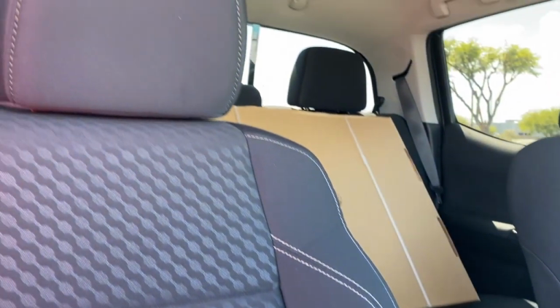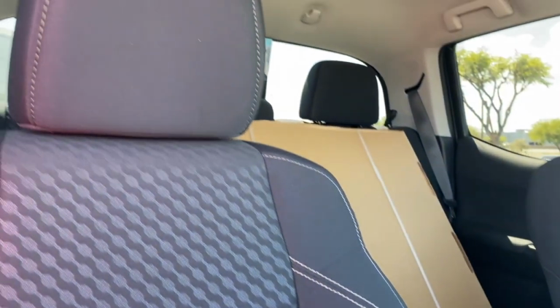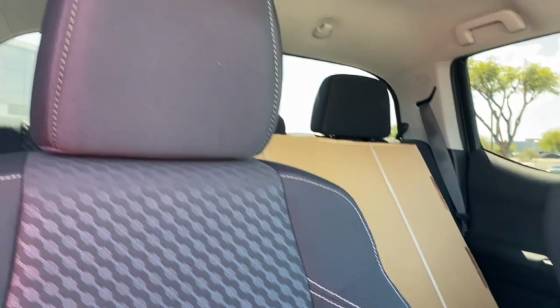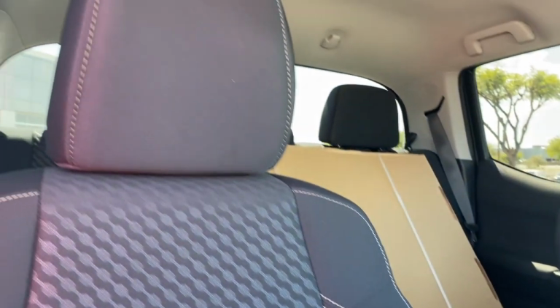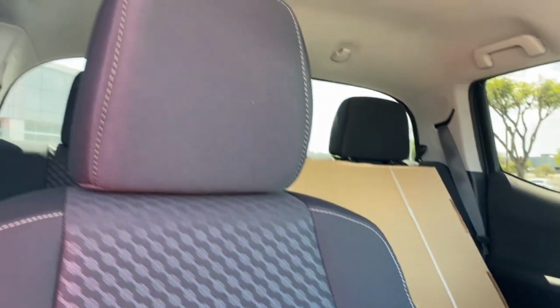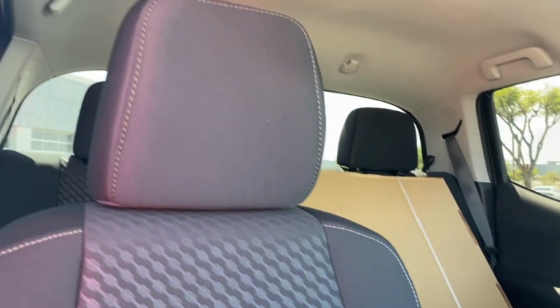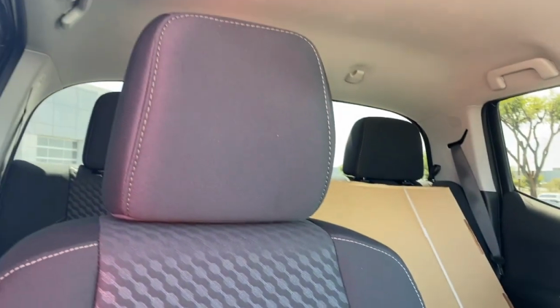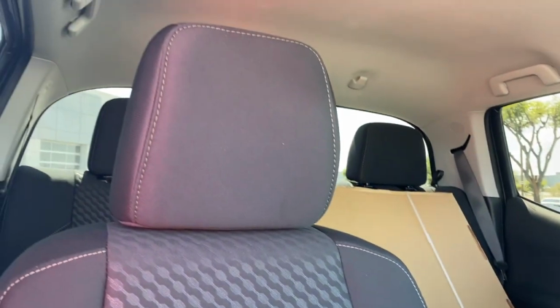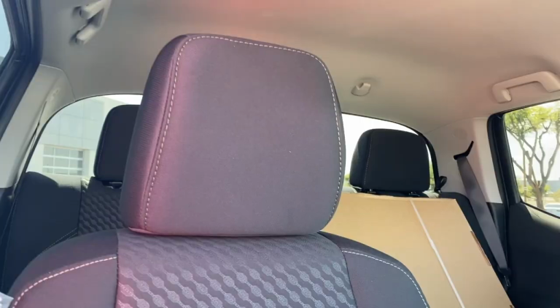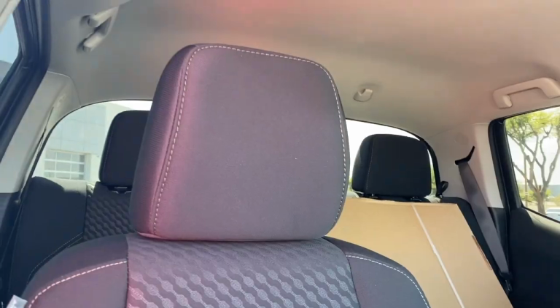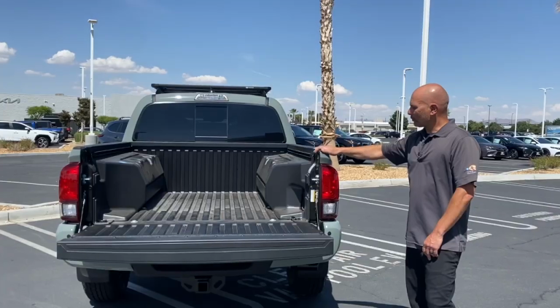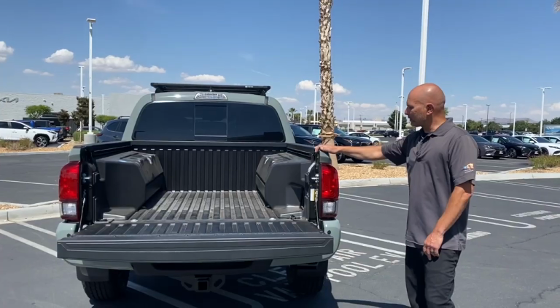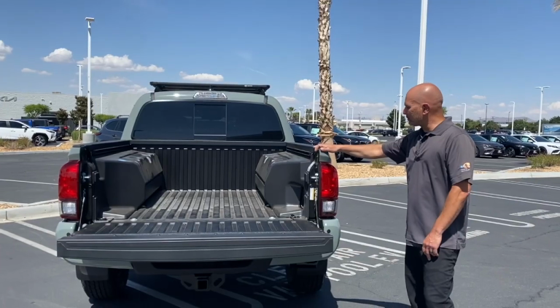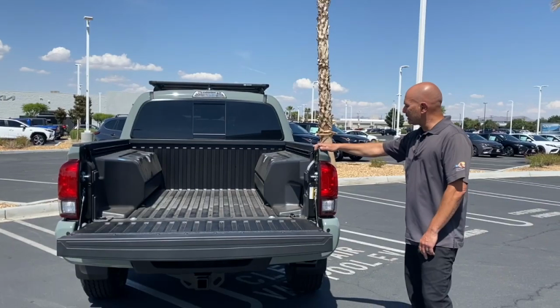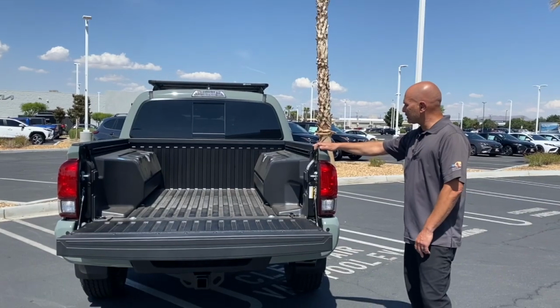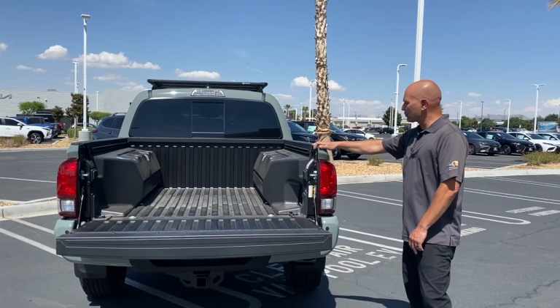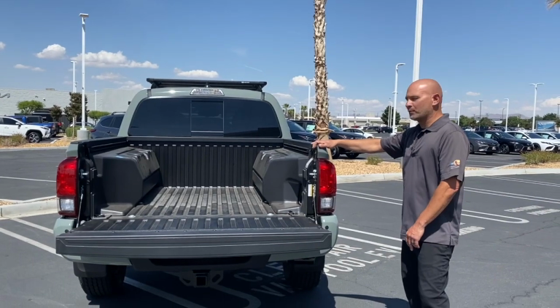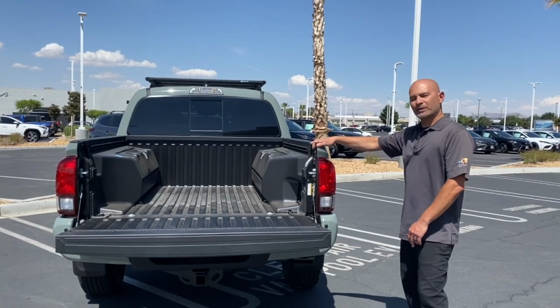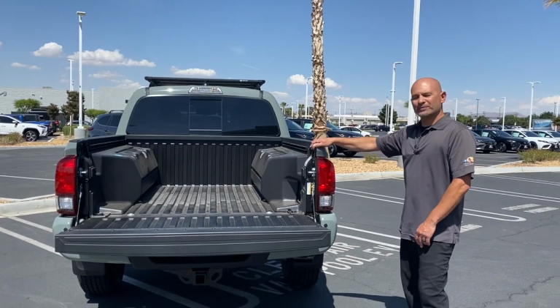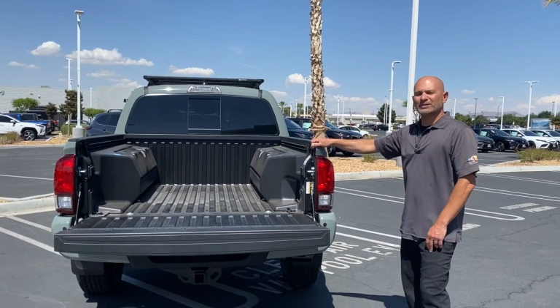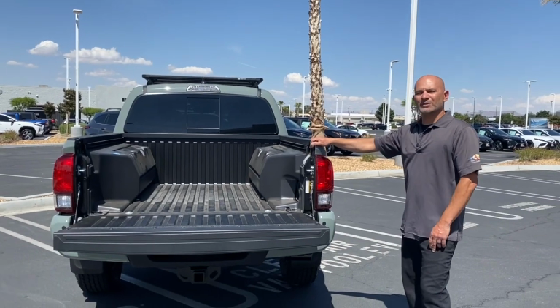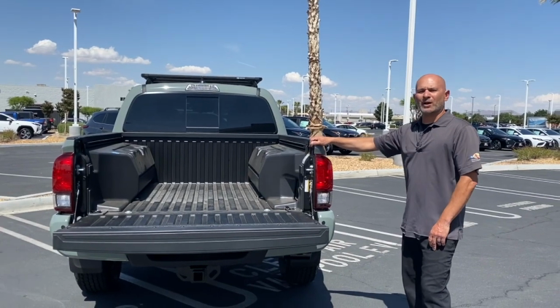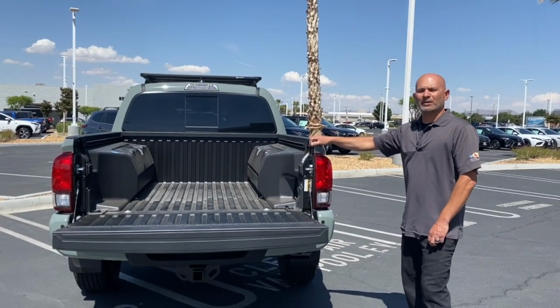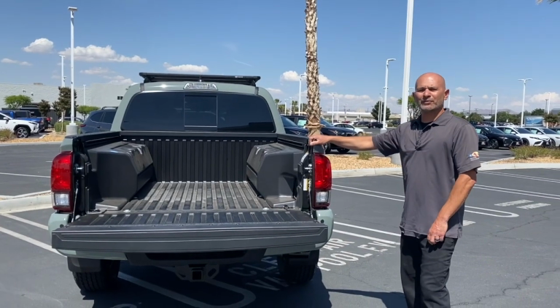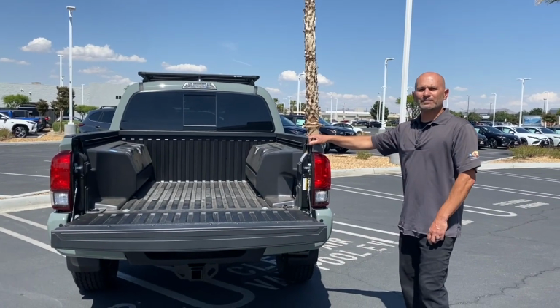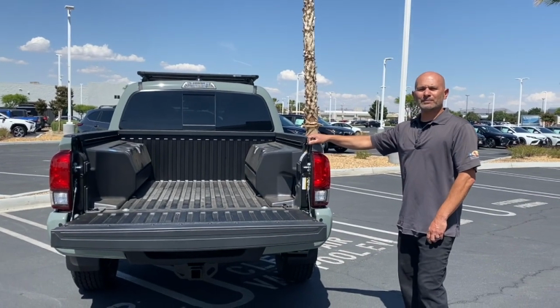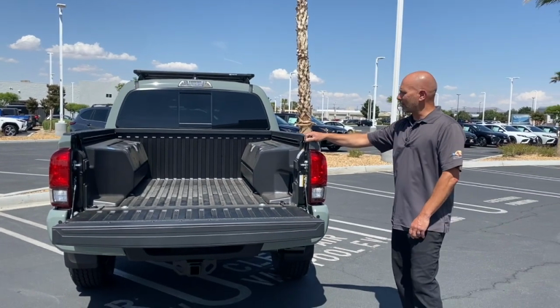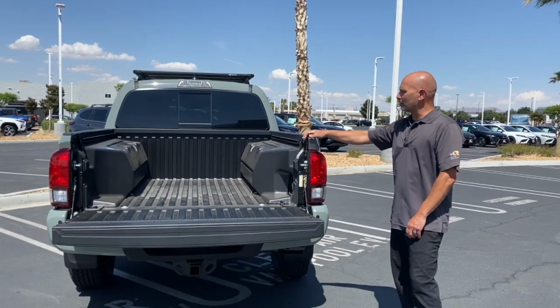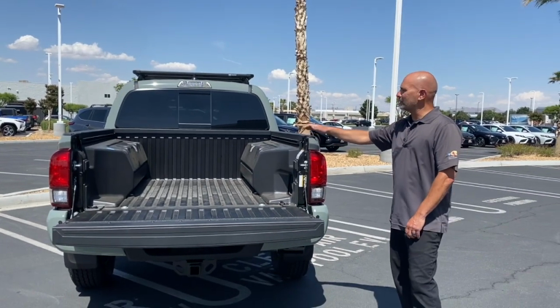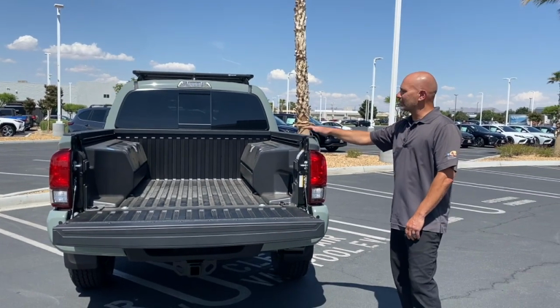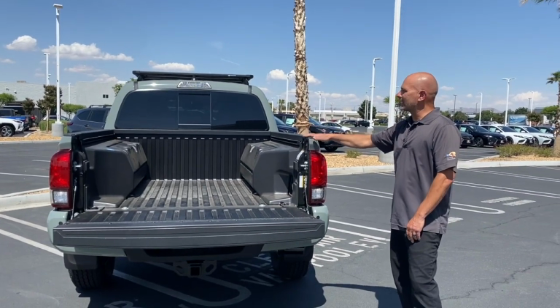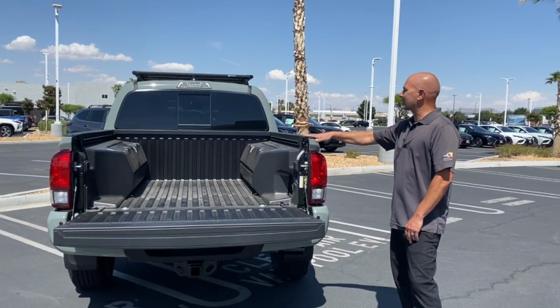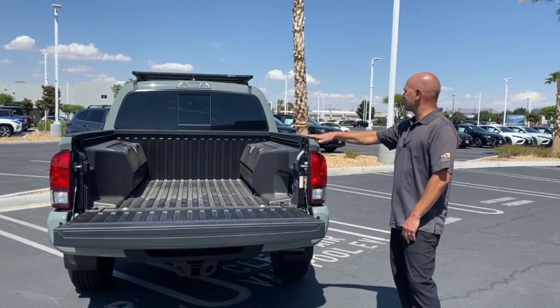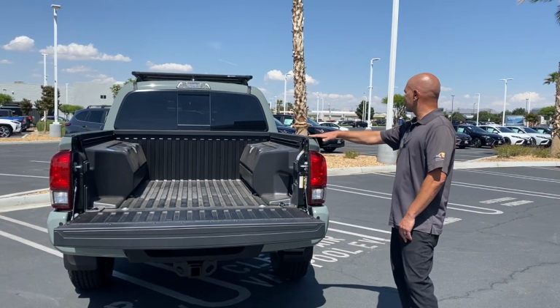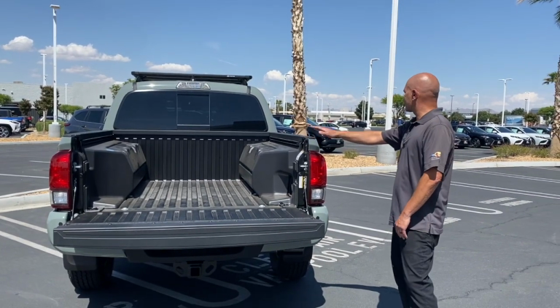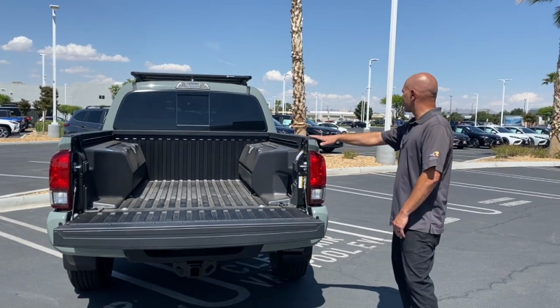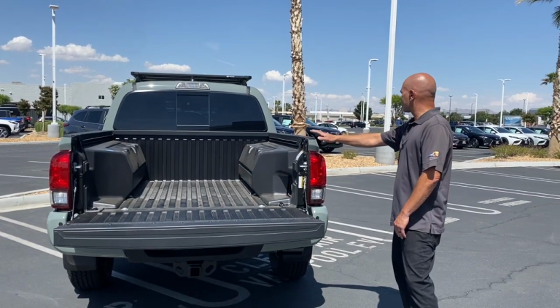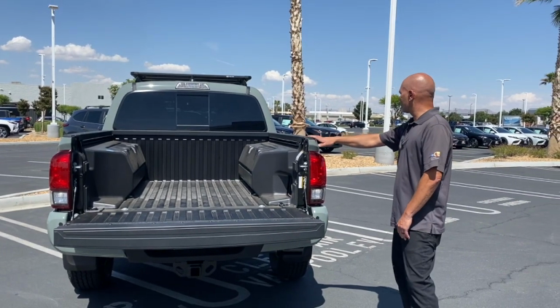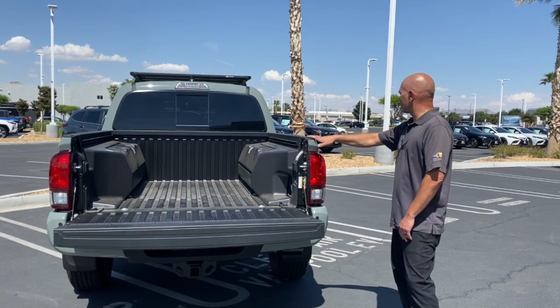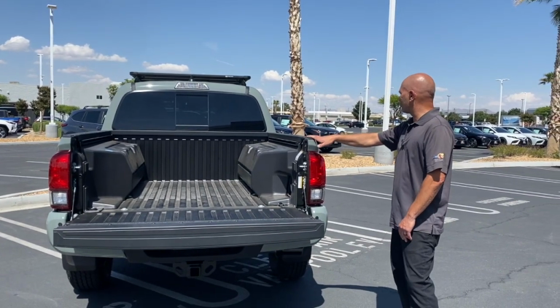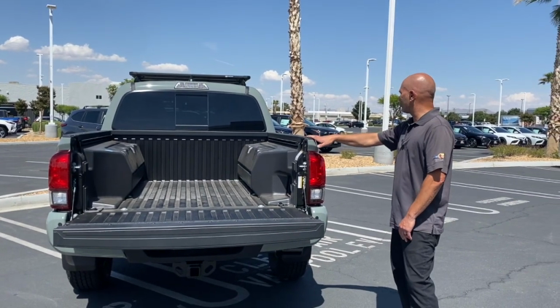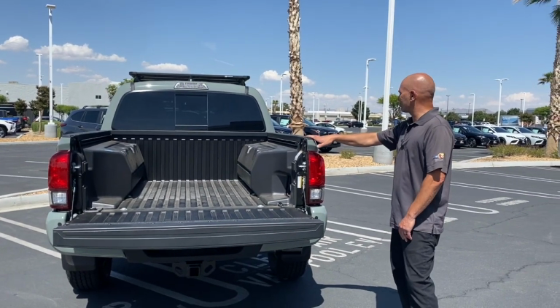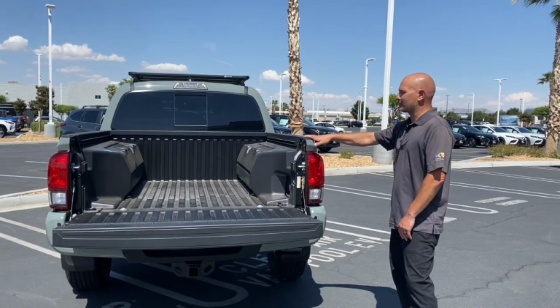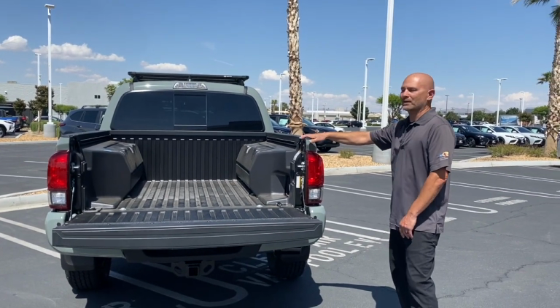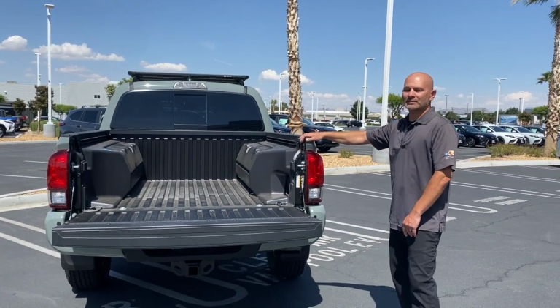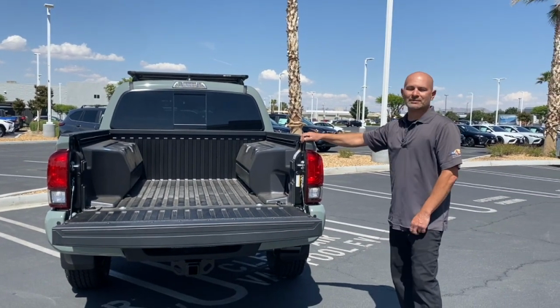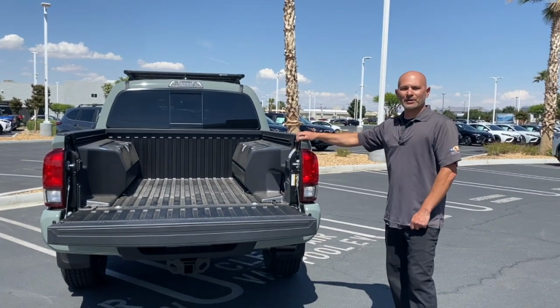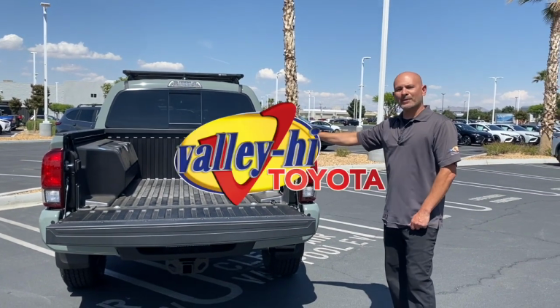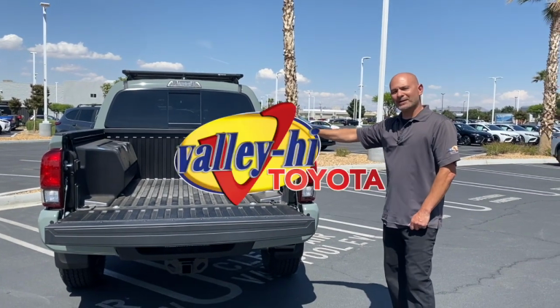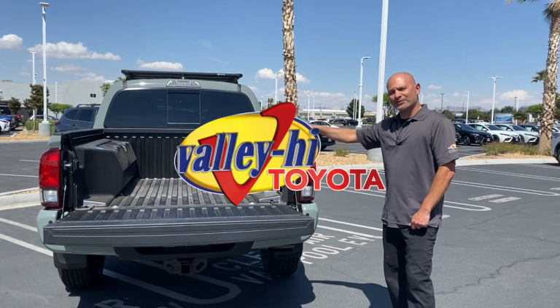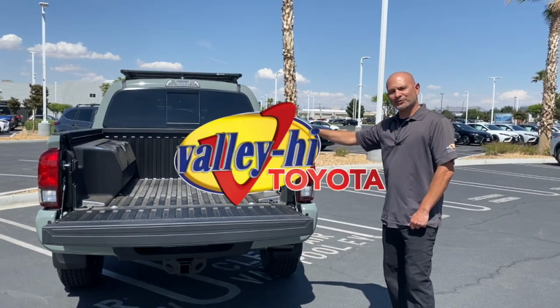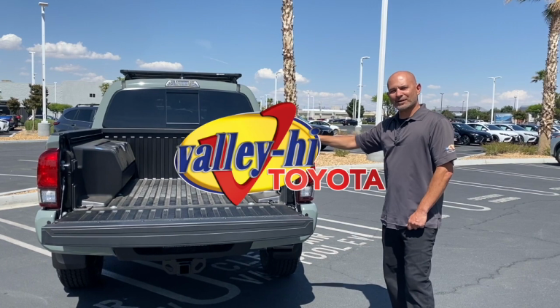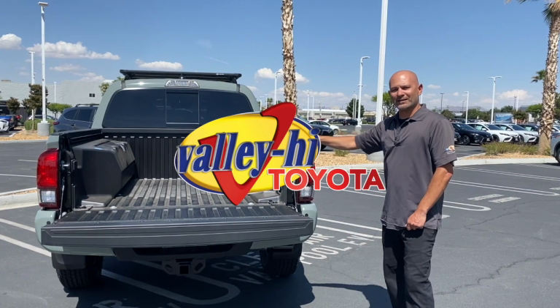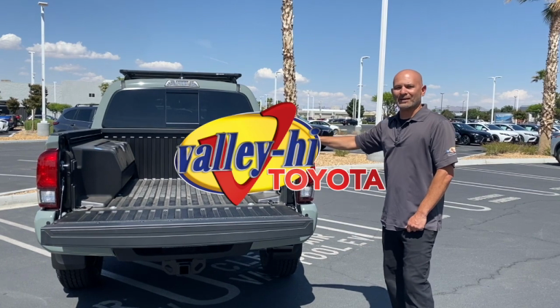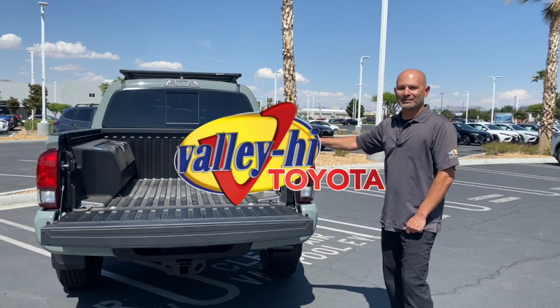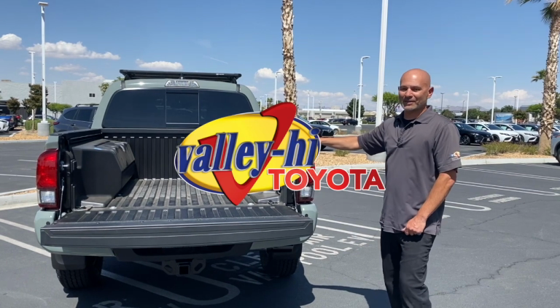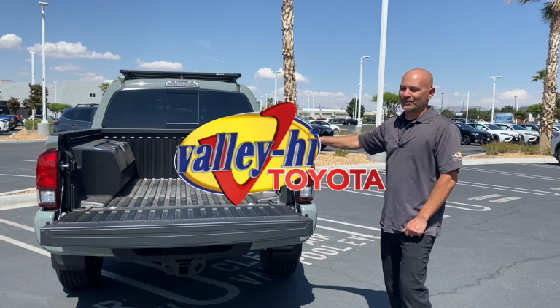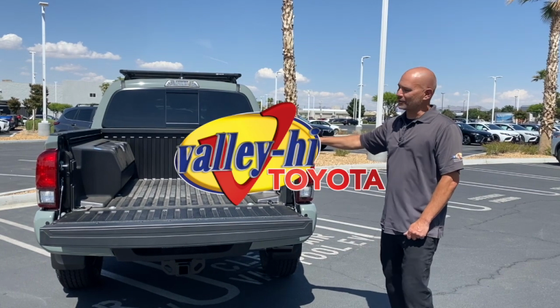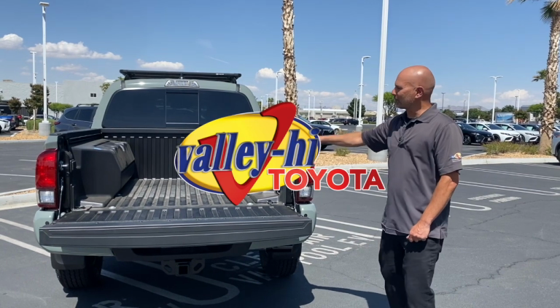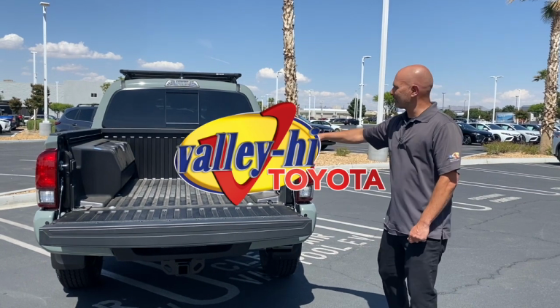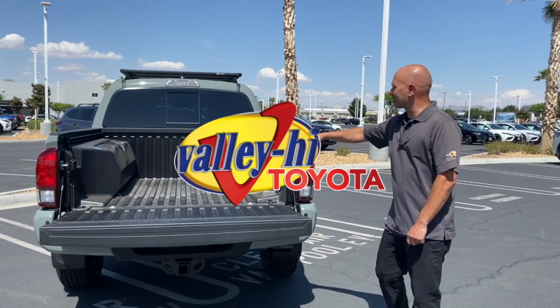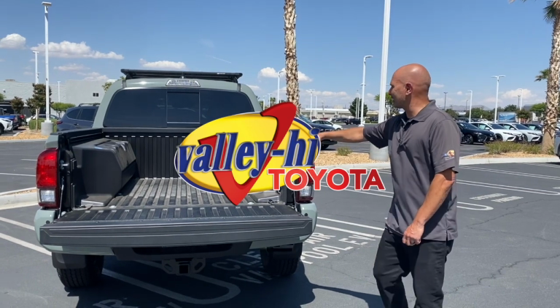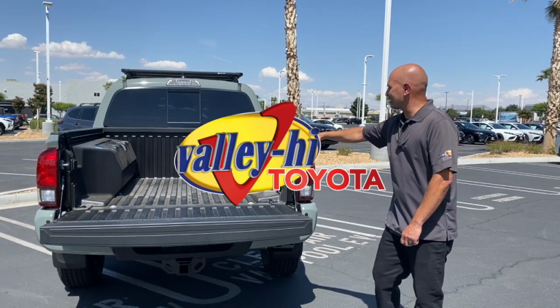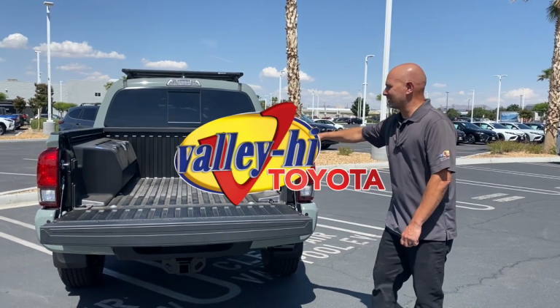So it's a pretty unique truck — we don't see a lot of them. I really like this; this is actually one of my favorite trucks. Come on down and check it out. I think you're really going to like it.